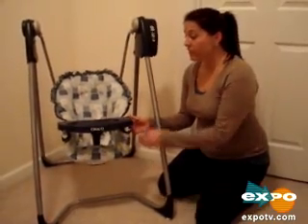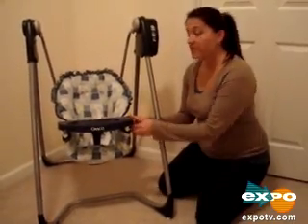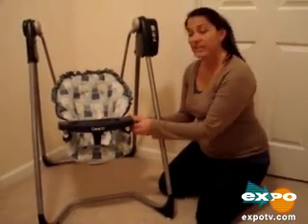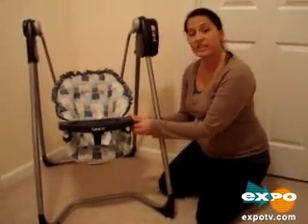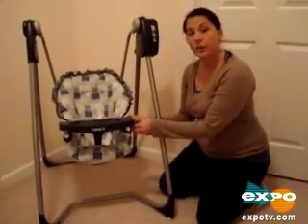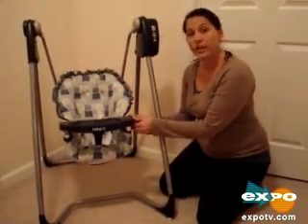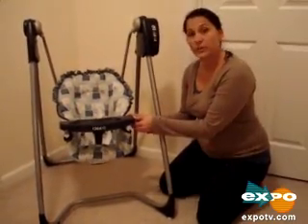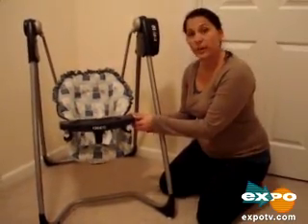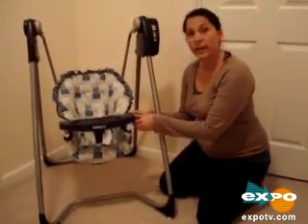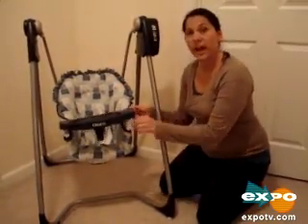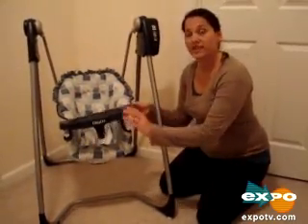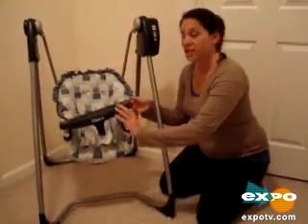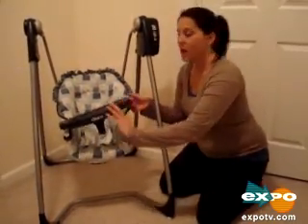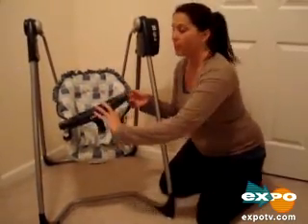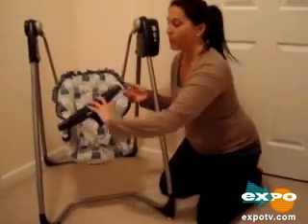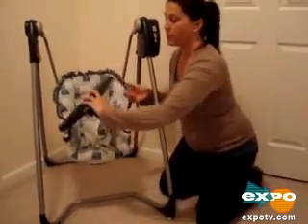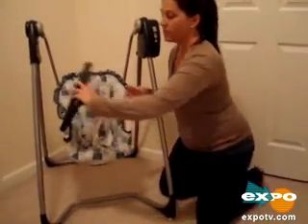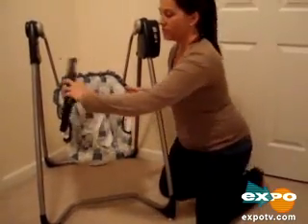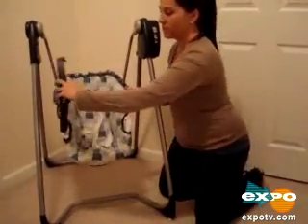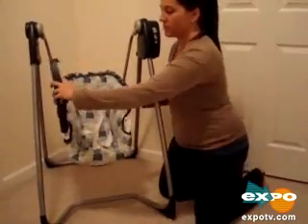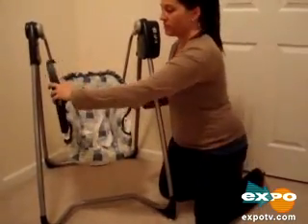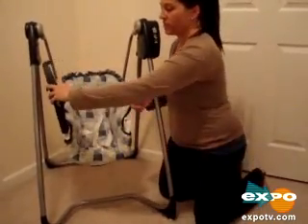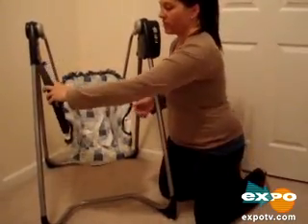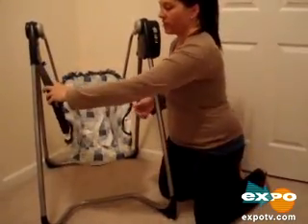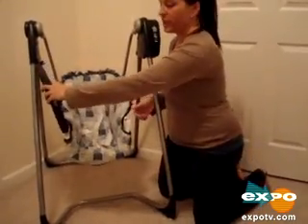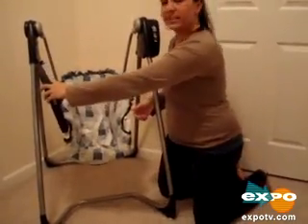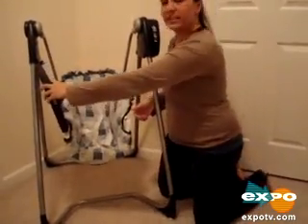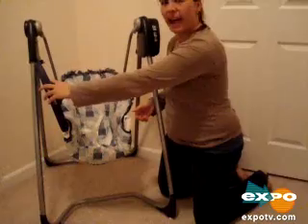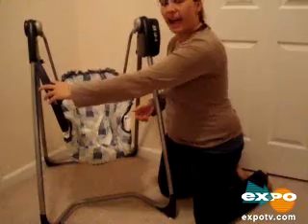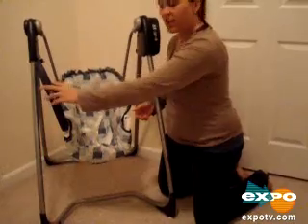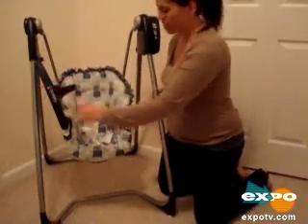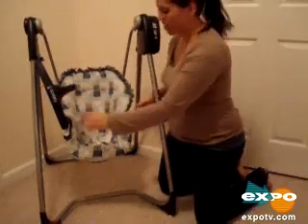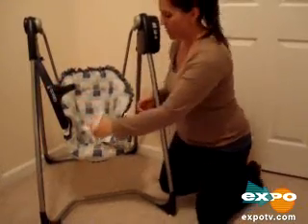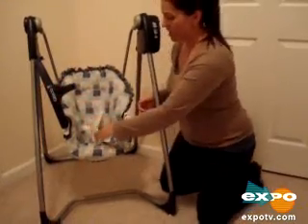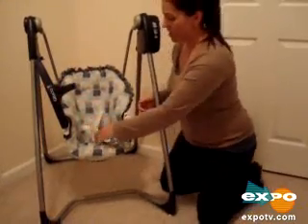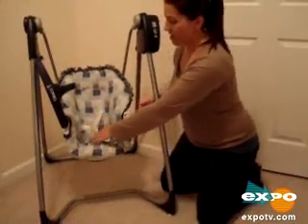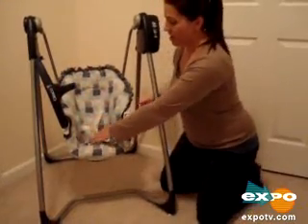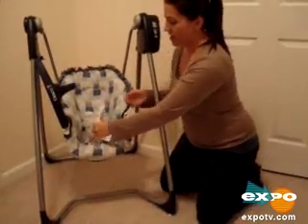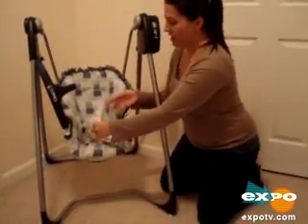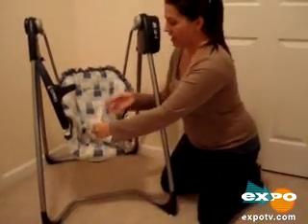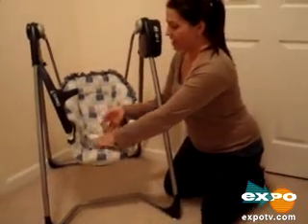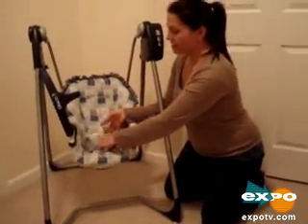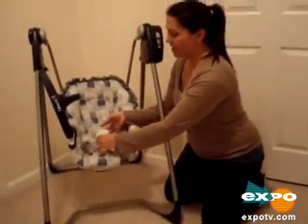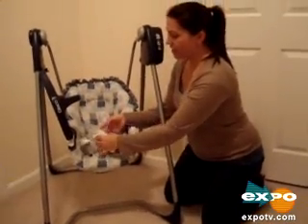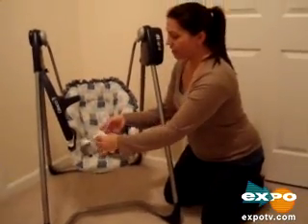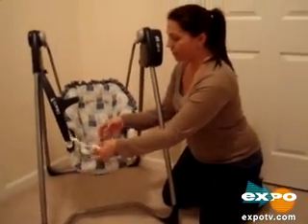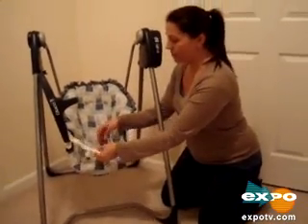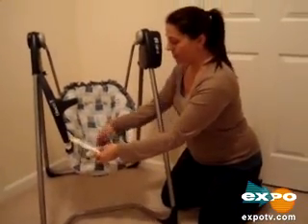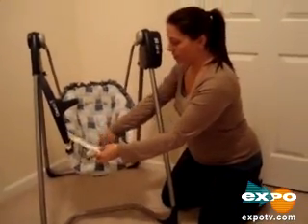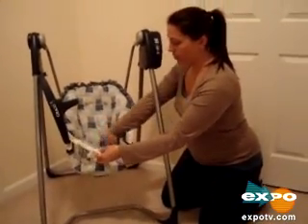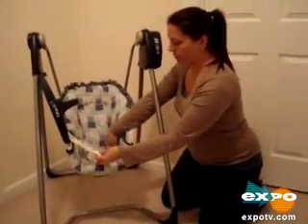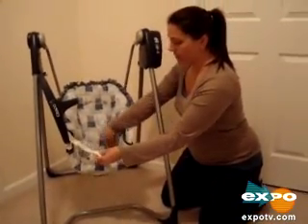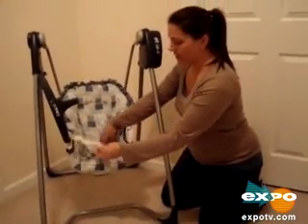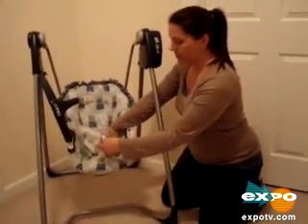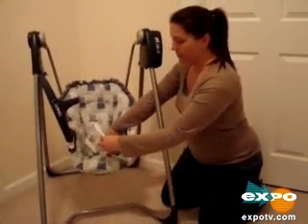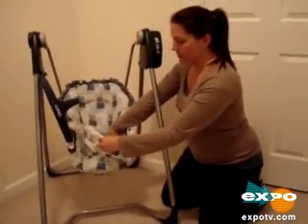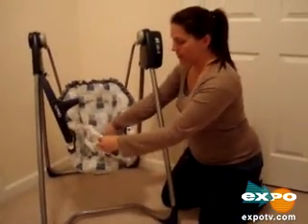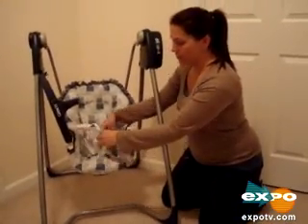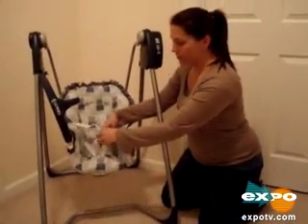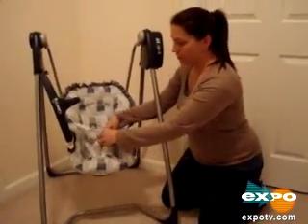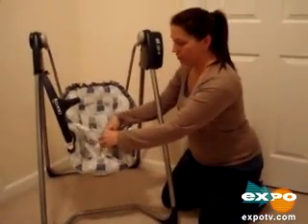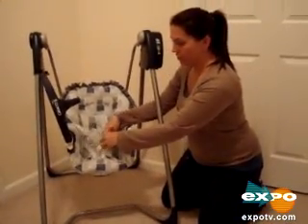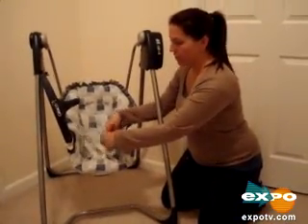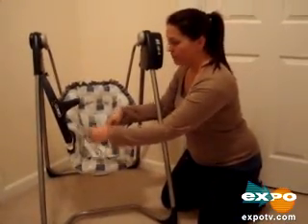This is a great swing. It has a top open, easy latch, and it has a great buckle for buckling the baby and for security.